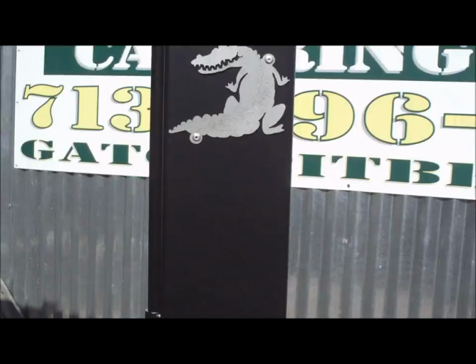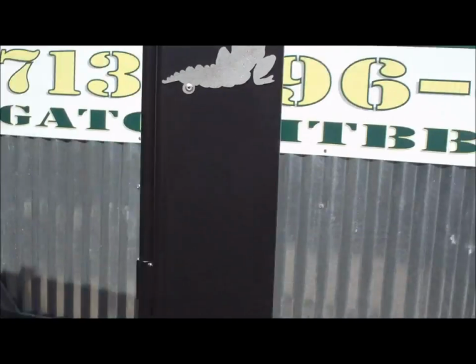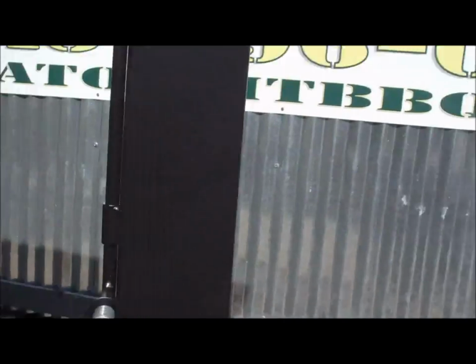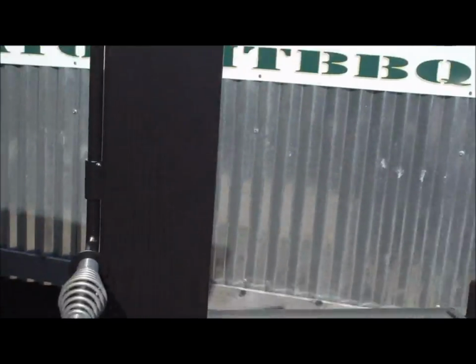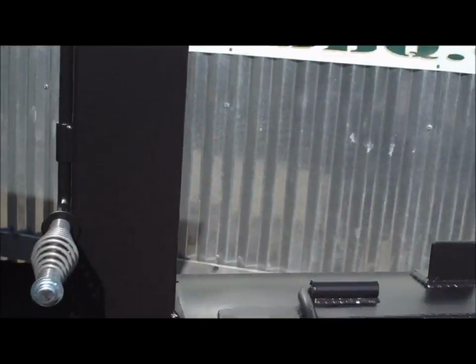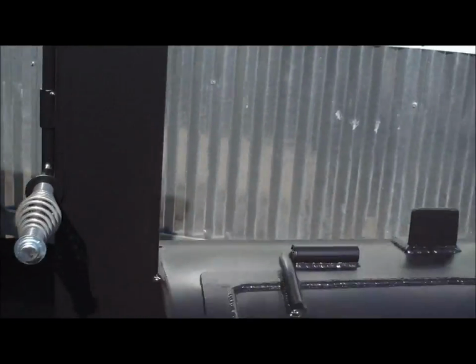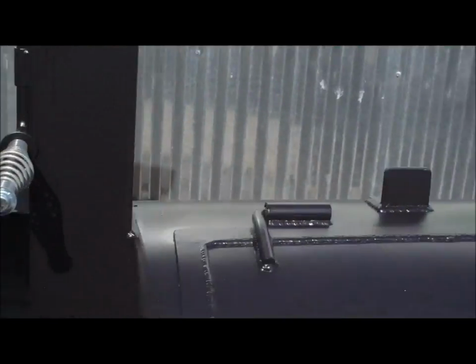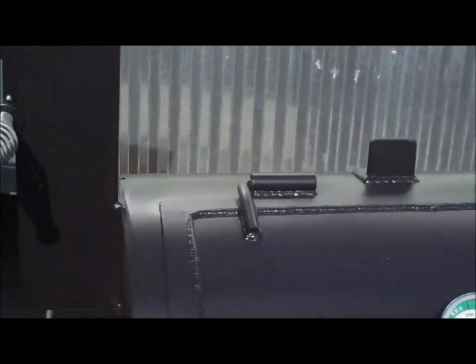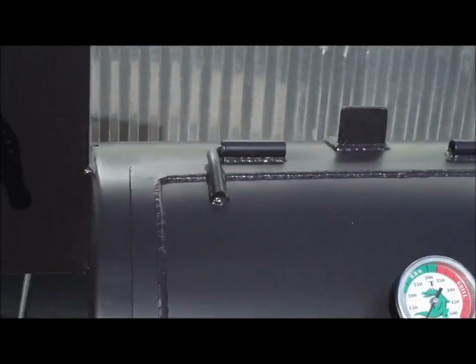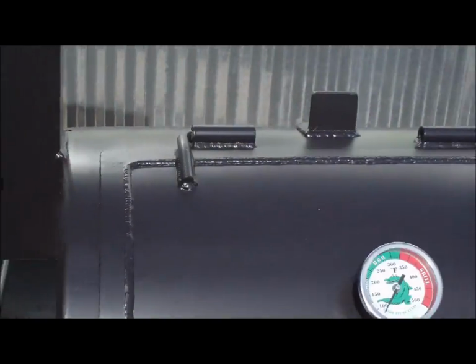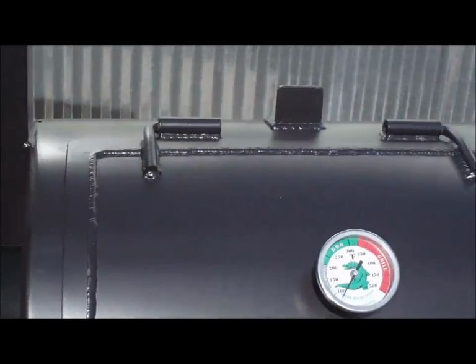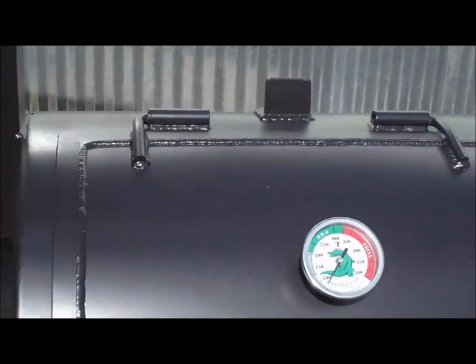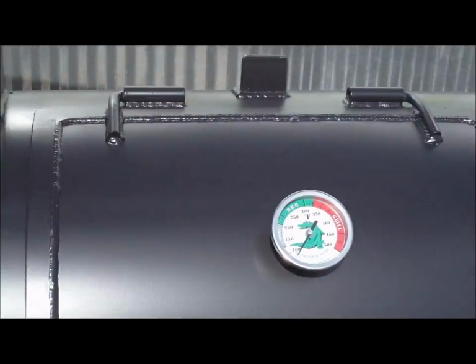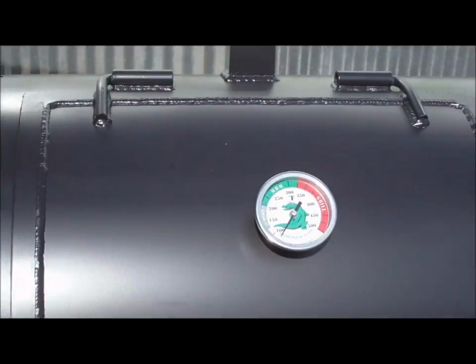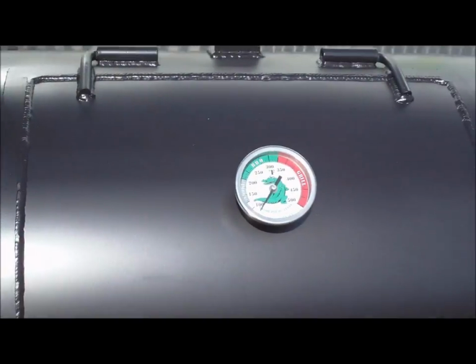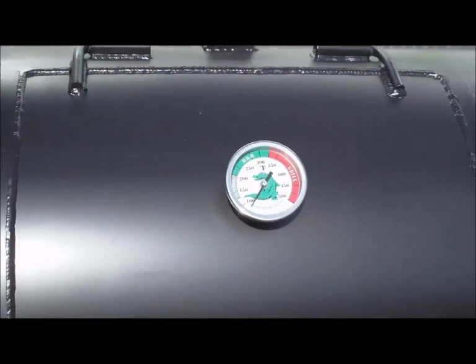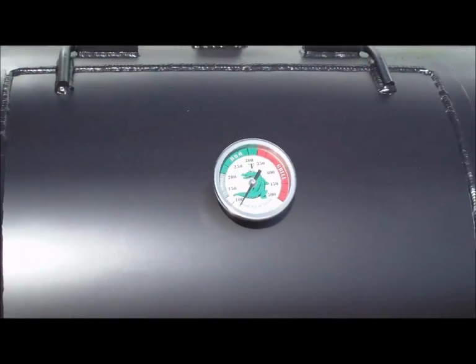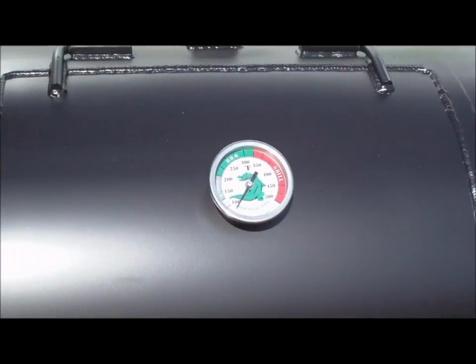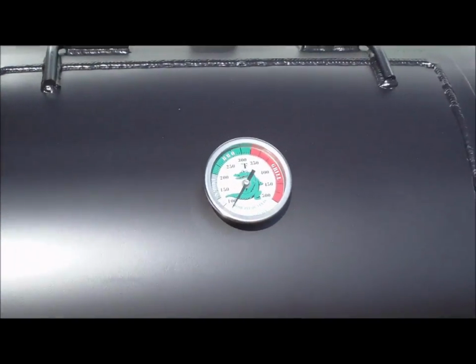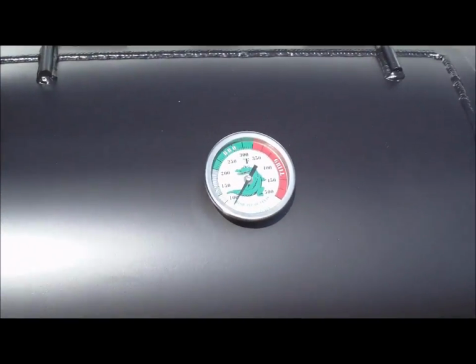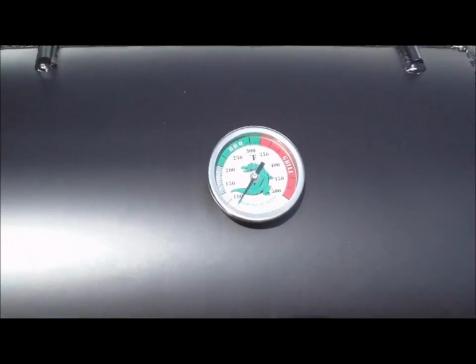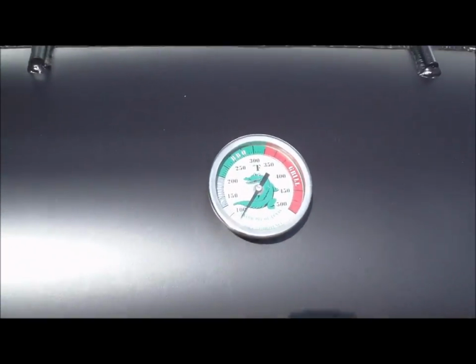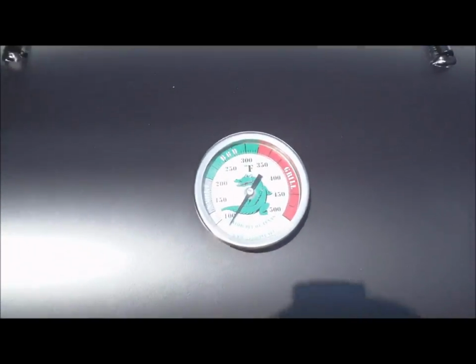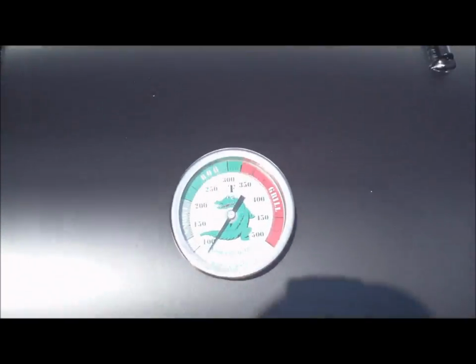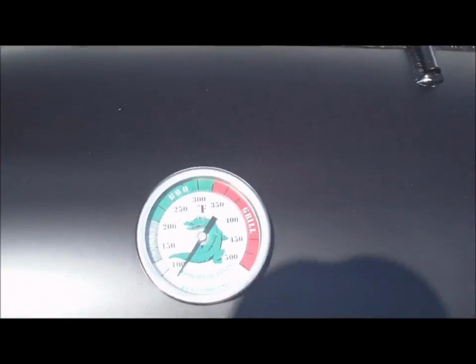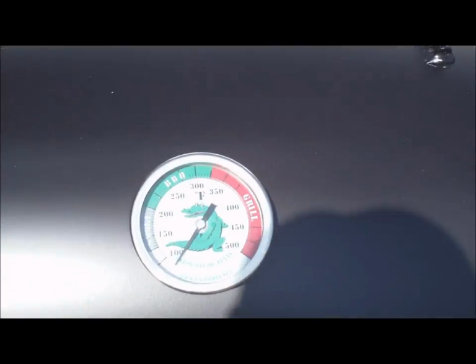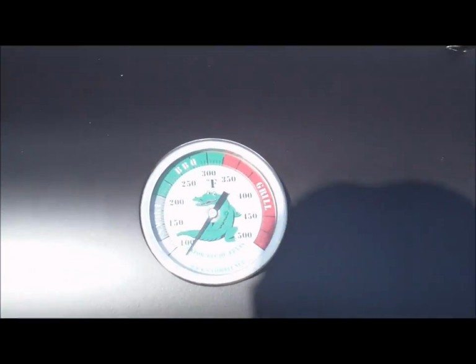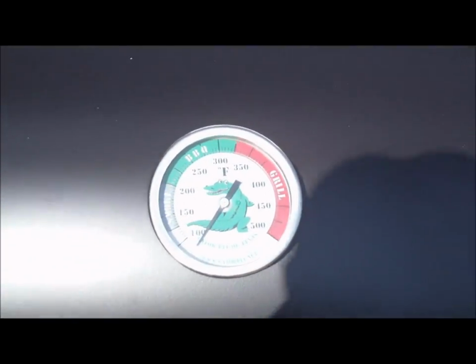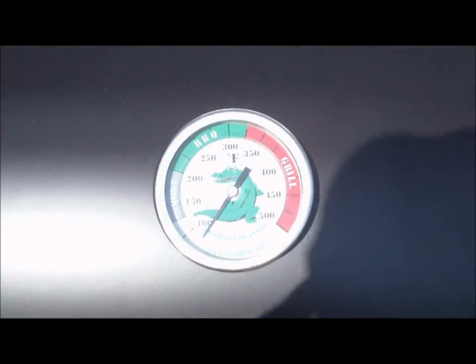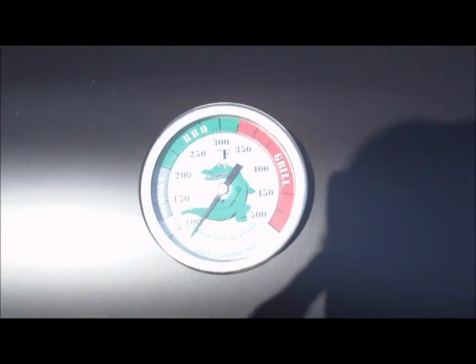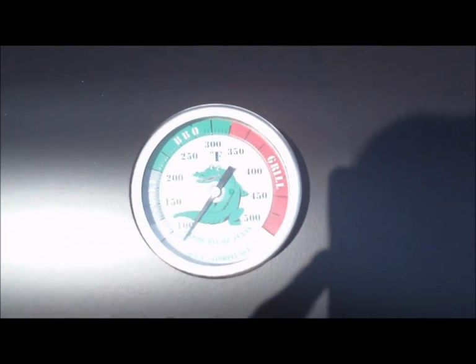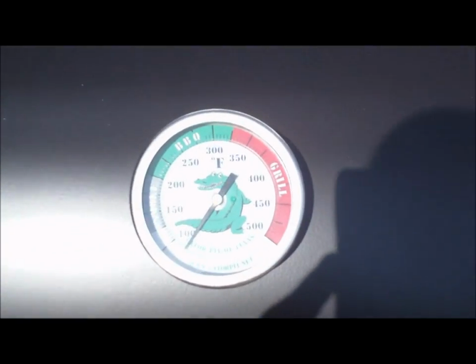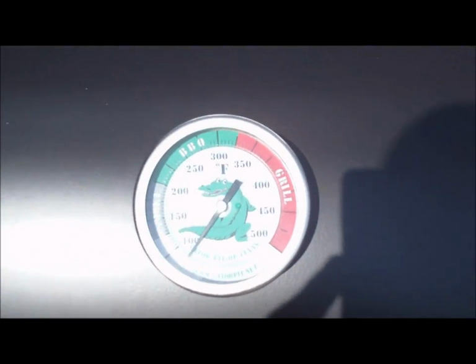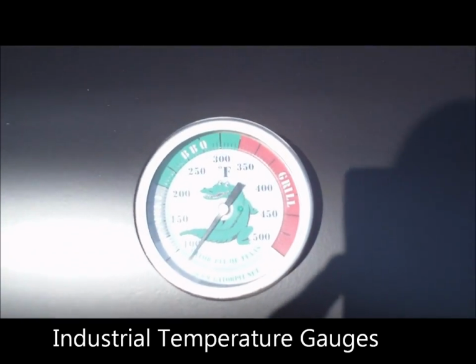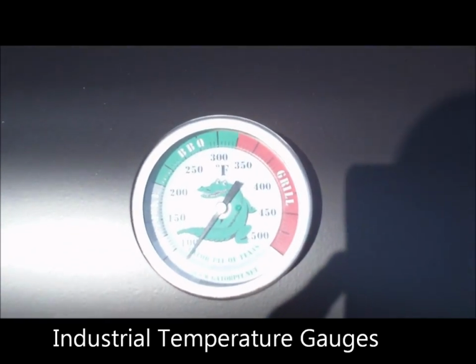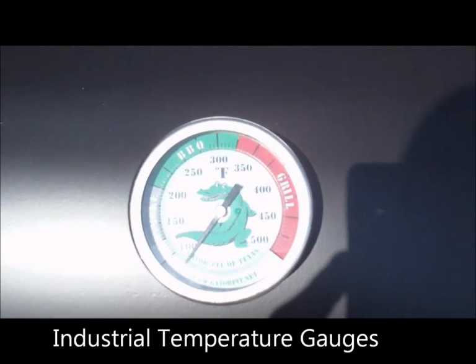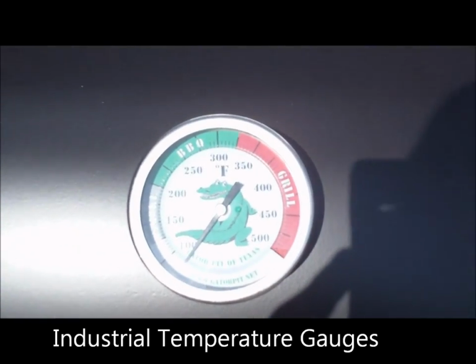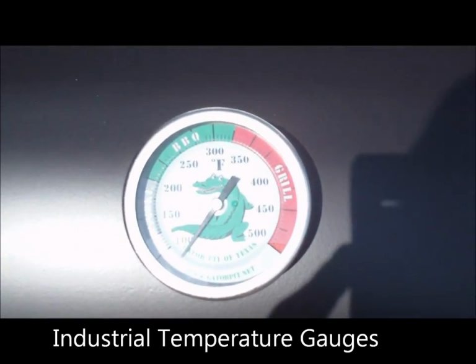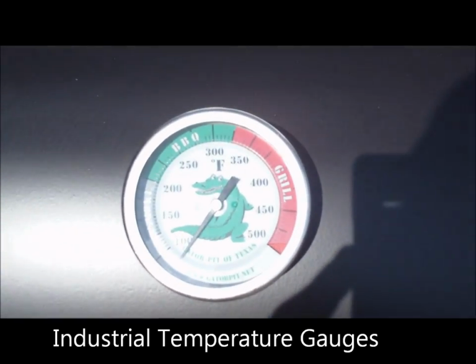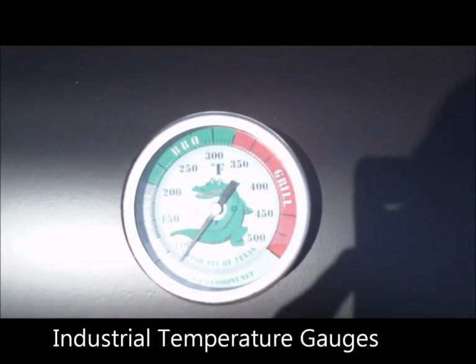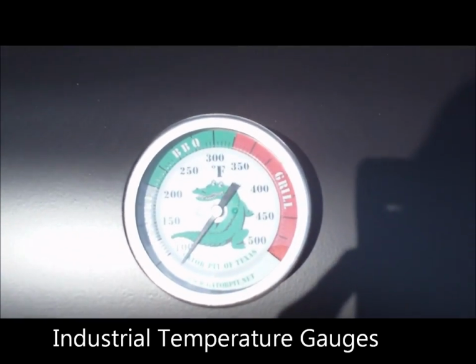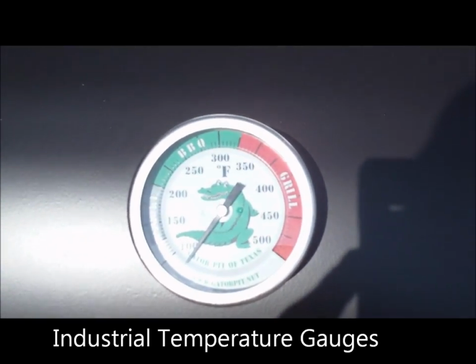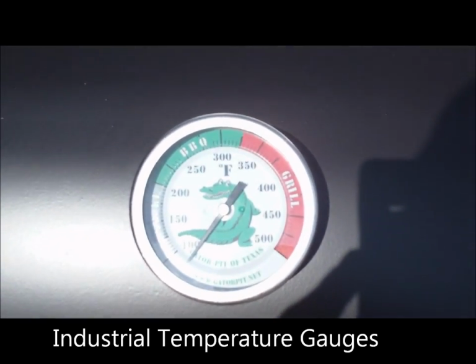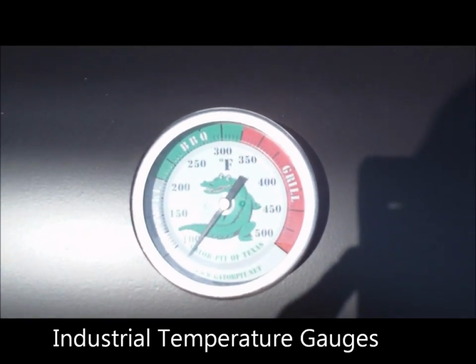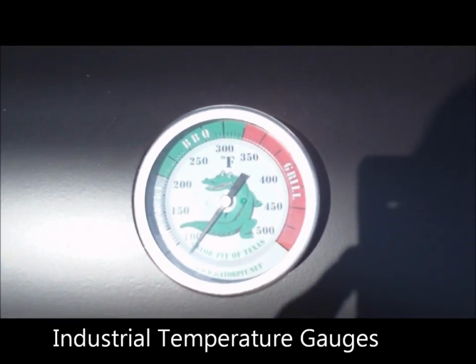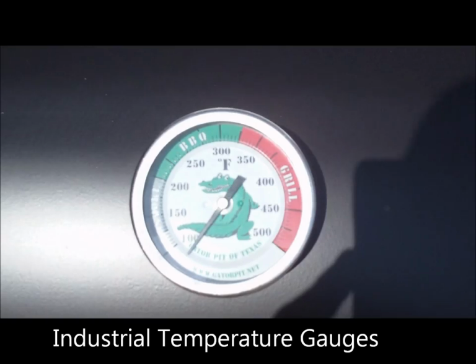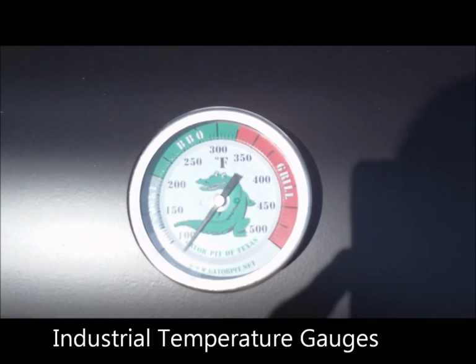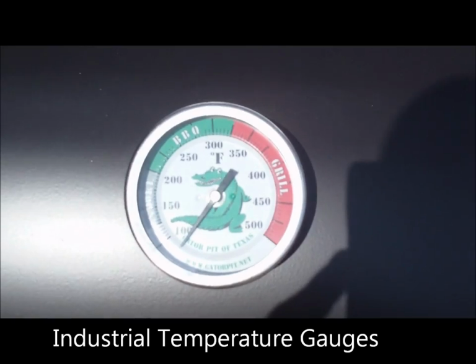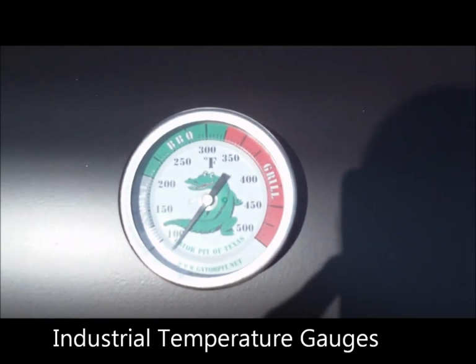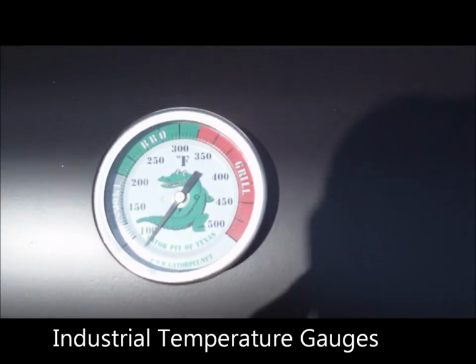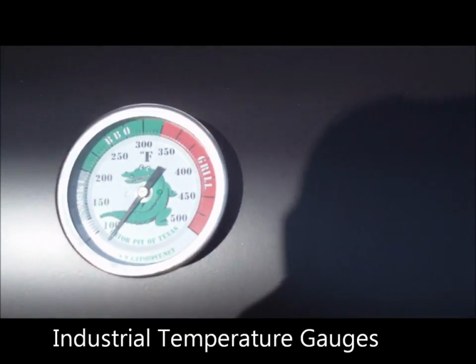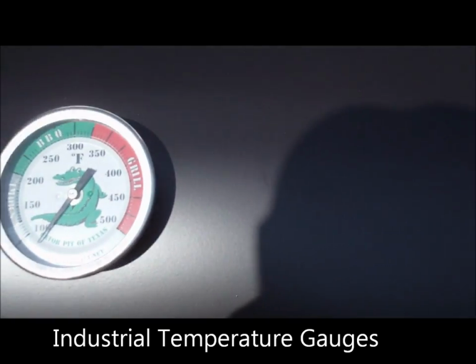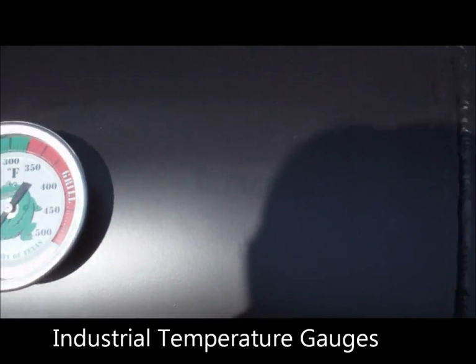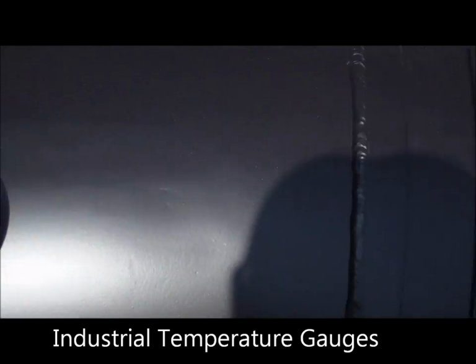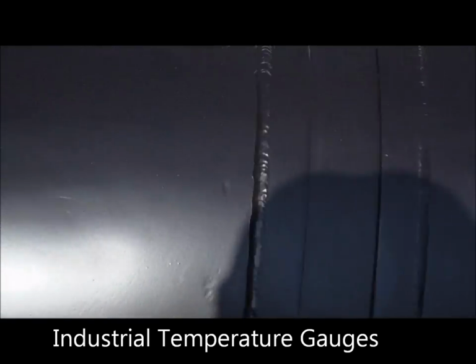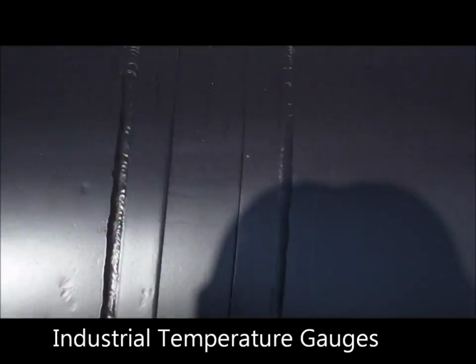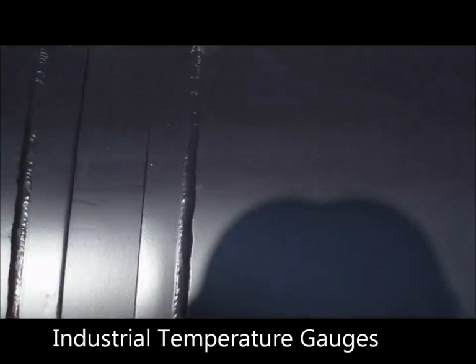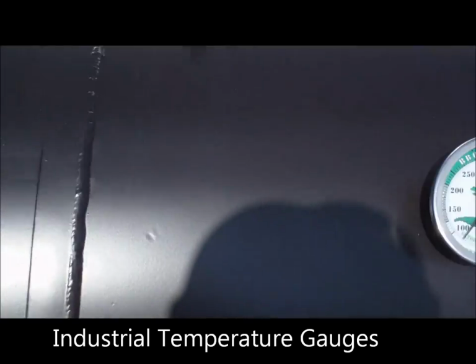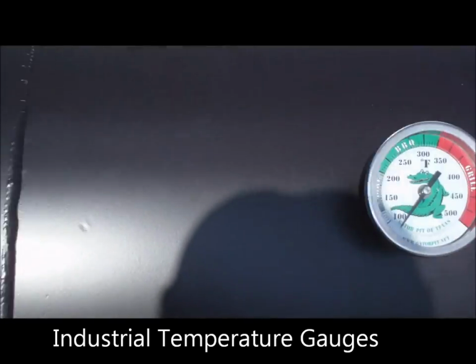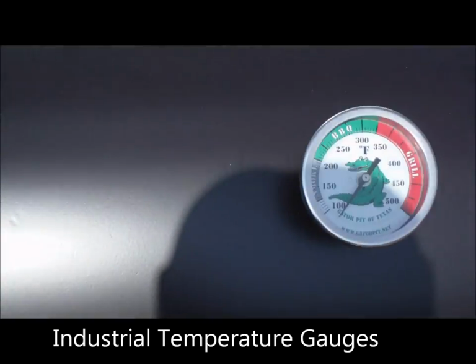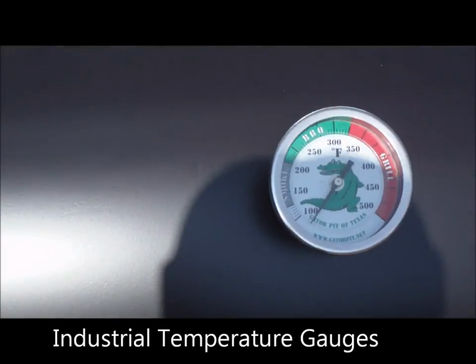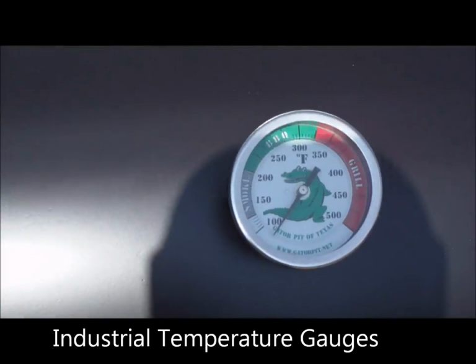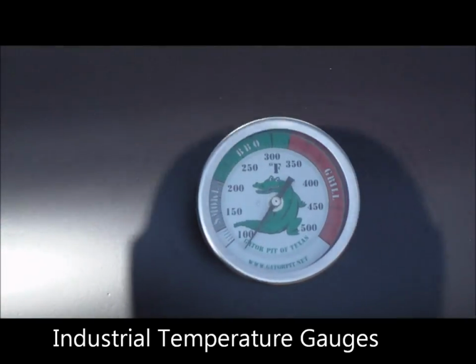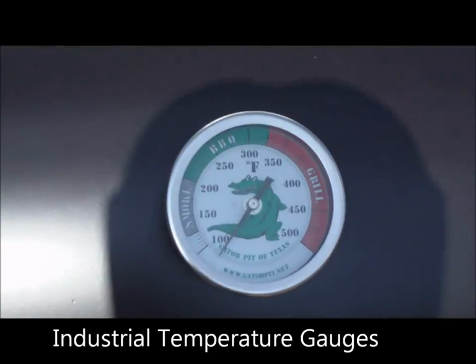This pit comes standard with our Gator Pit temperature gauges. These are commercial, industrial gauges.